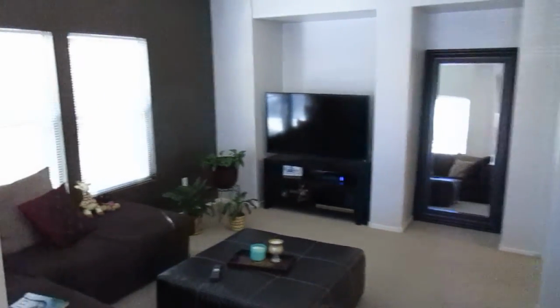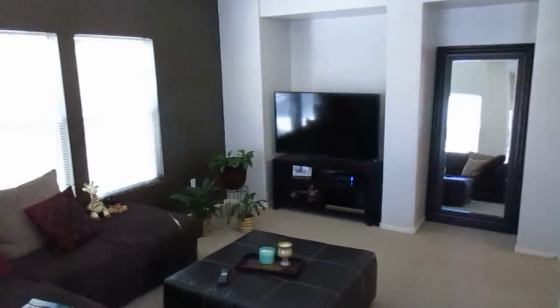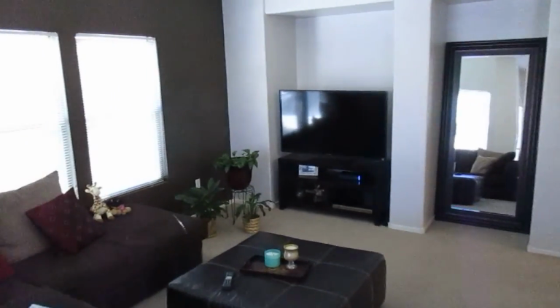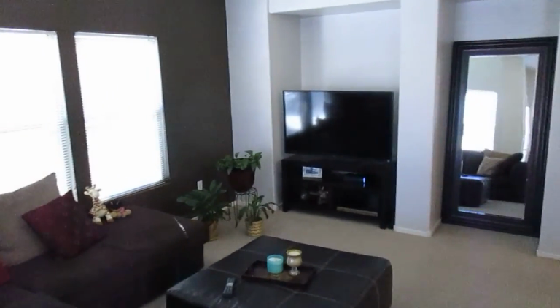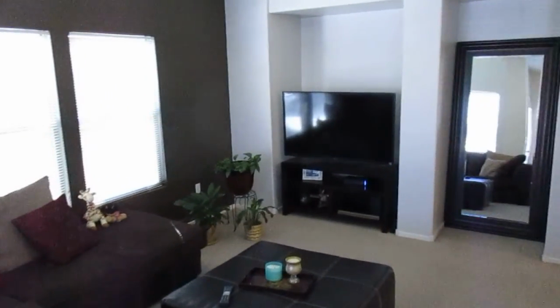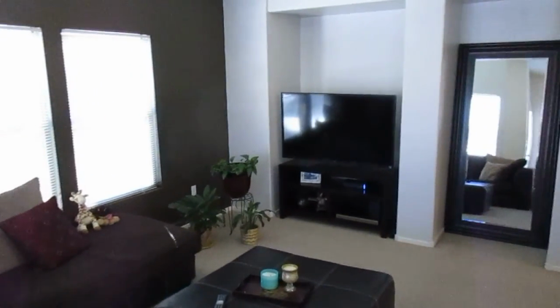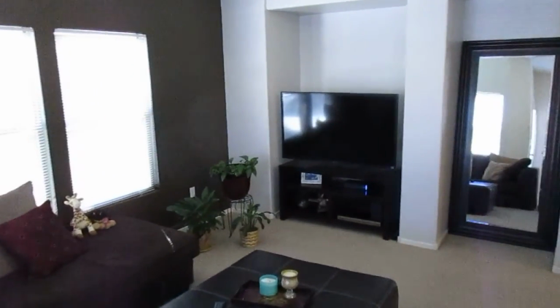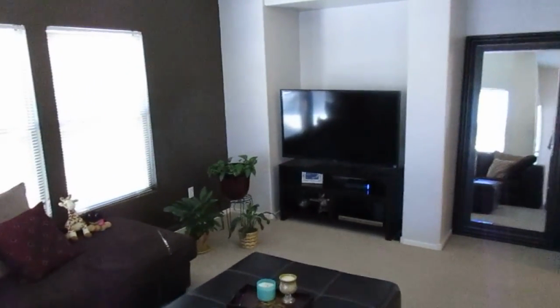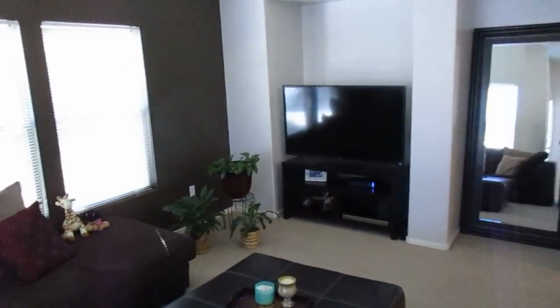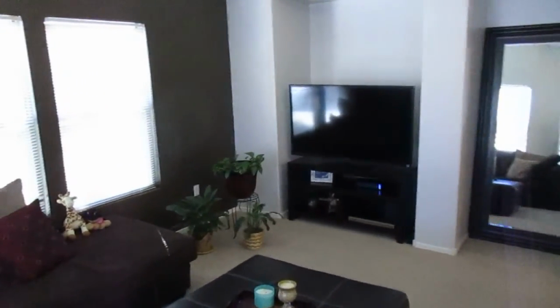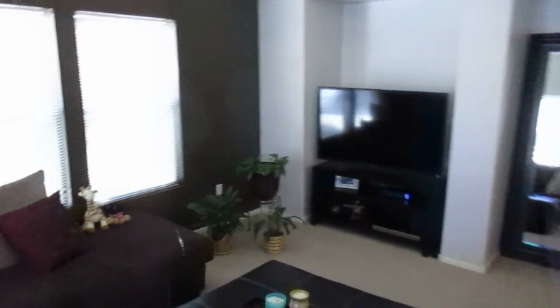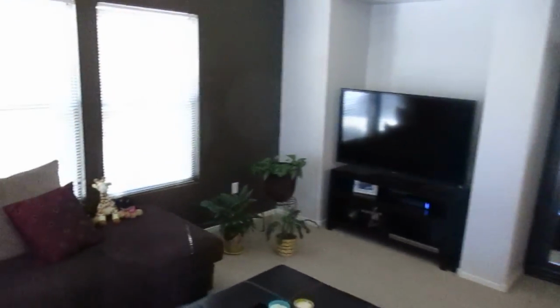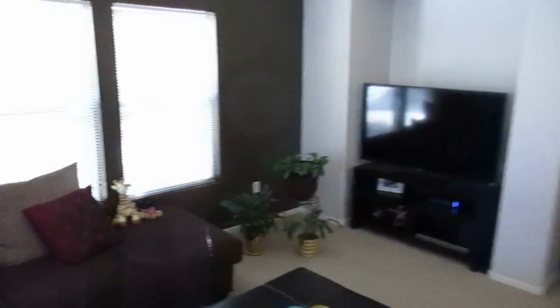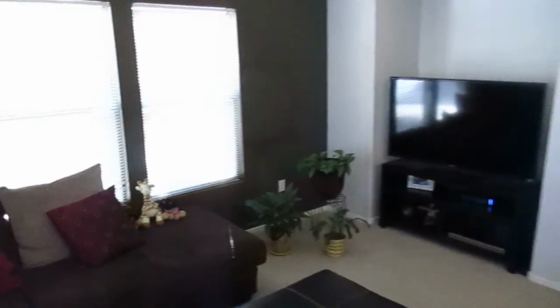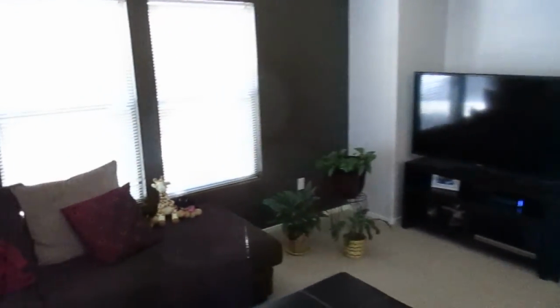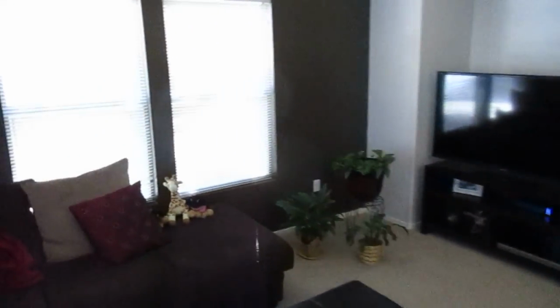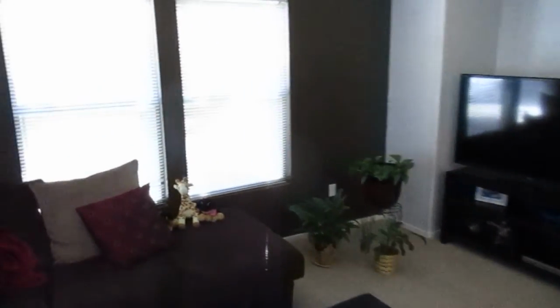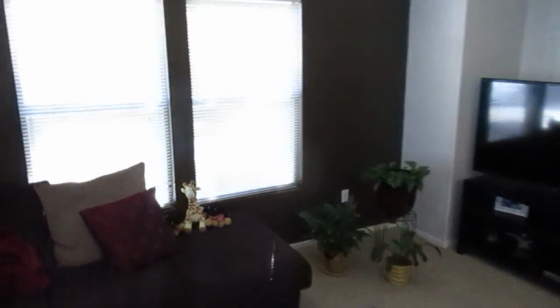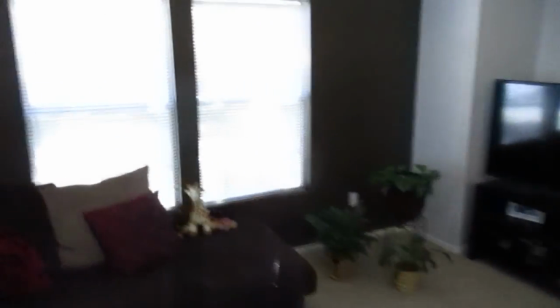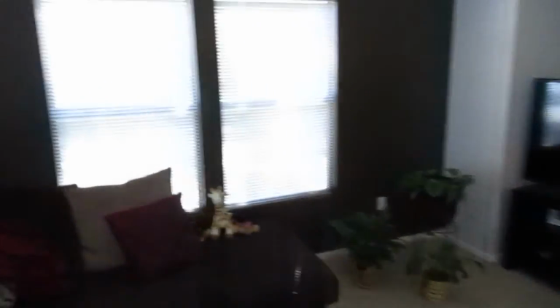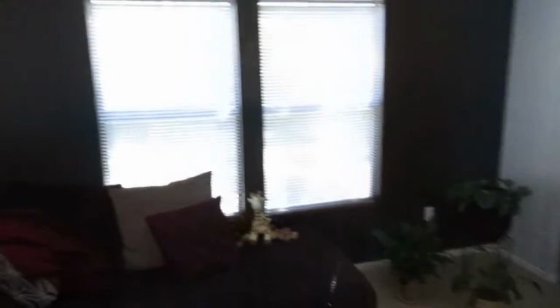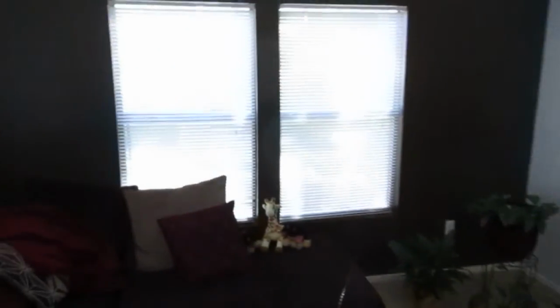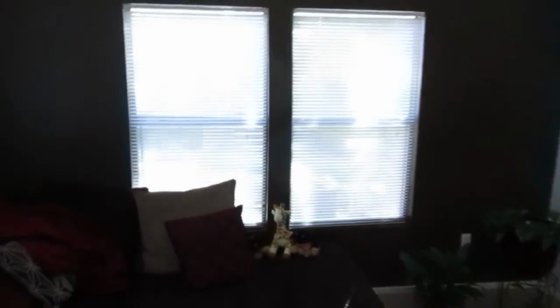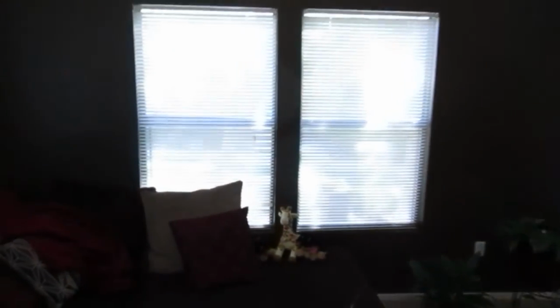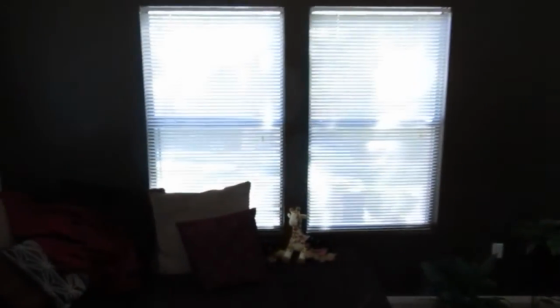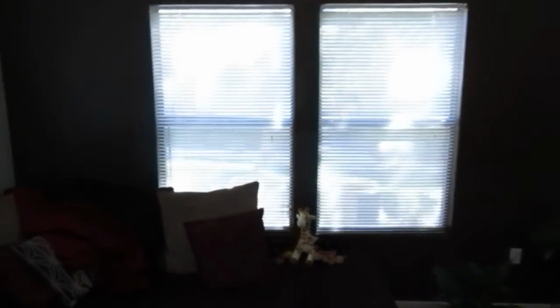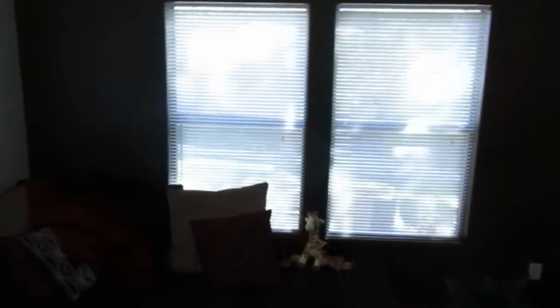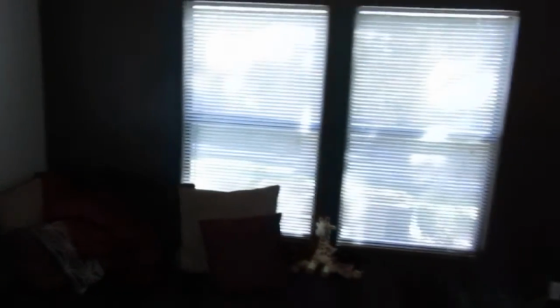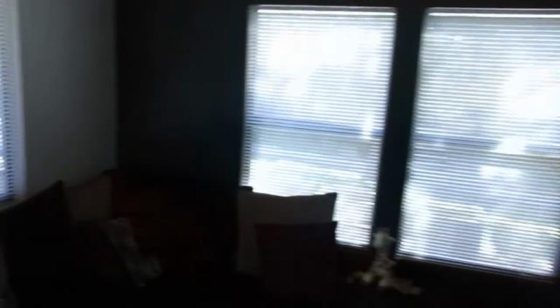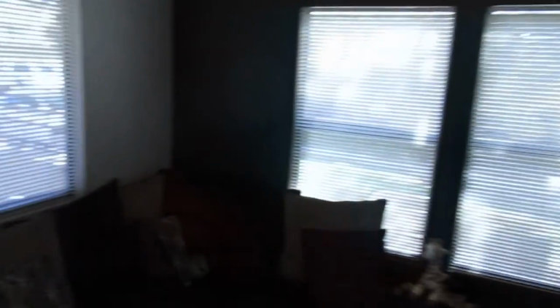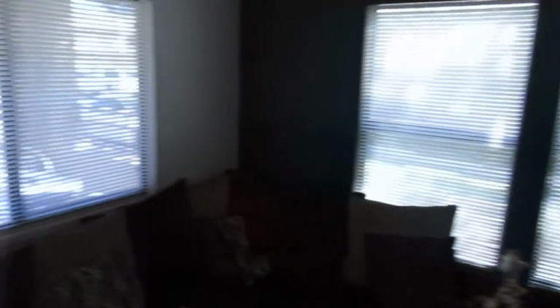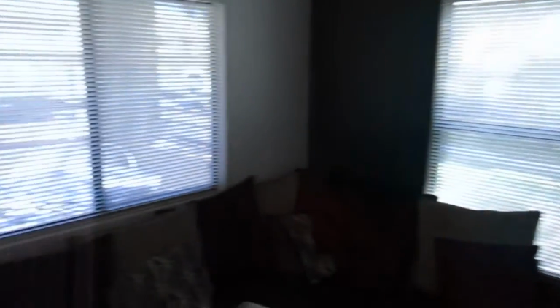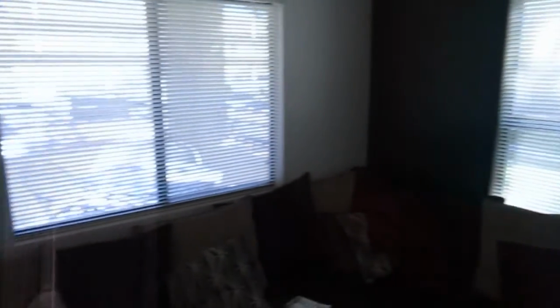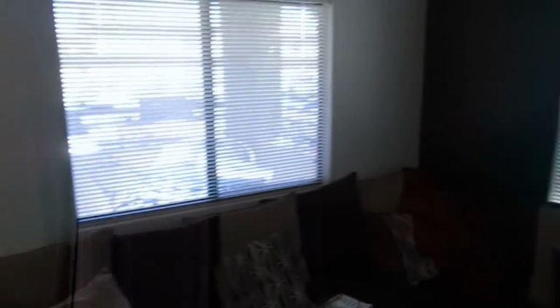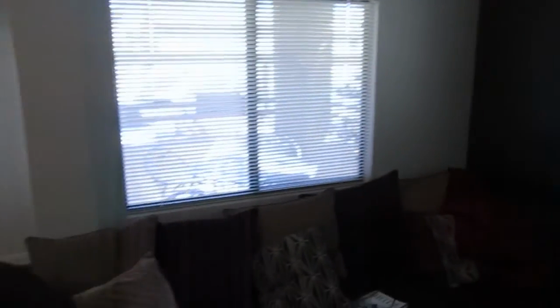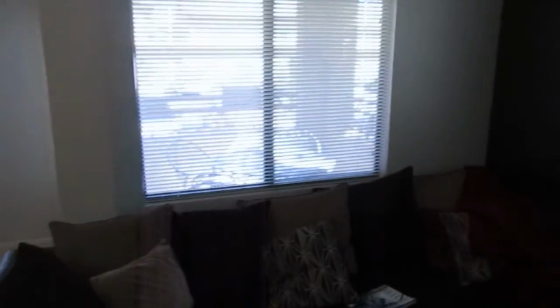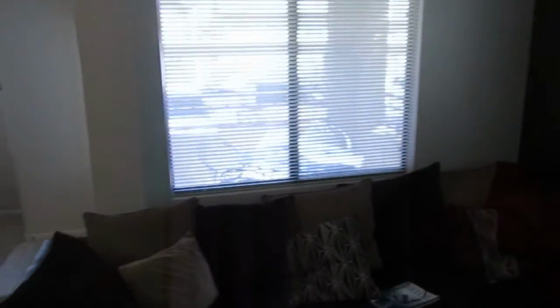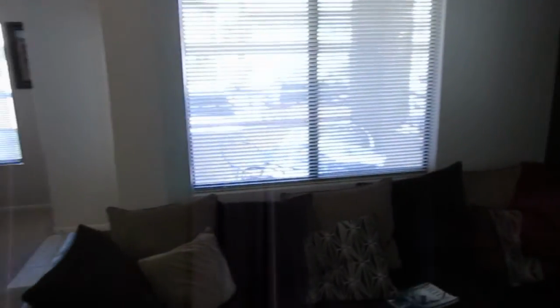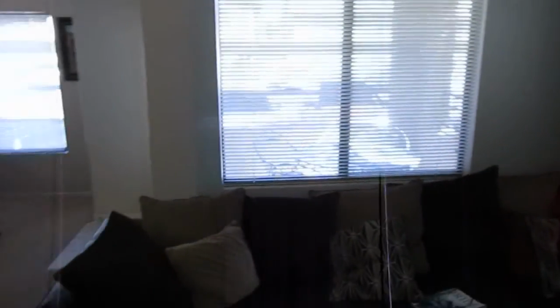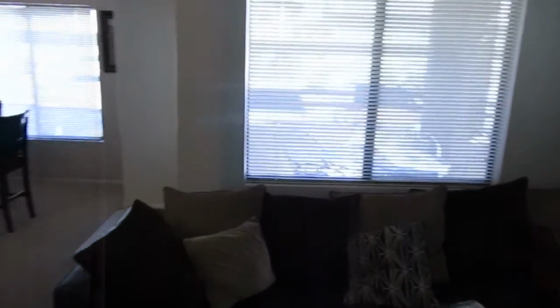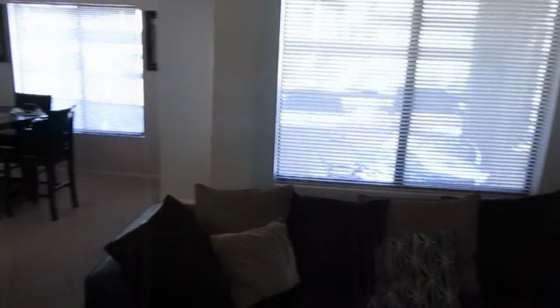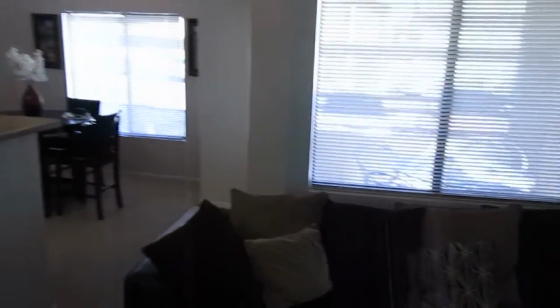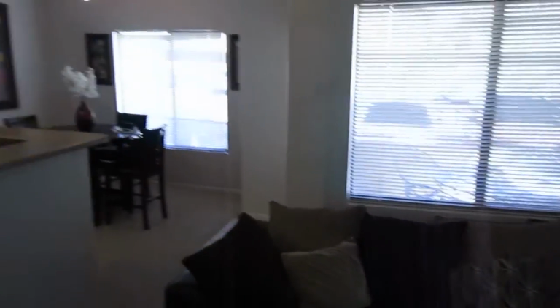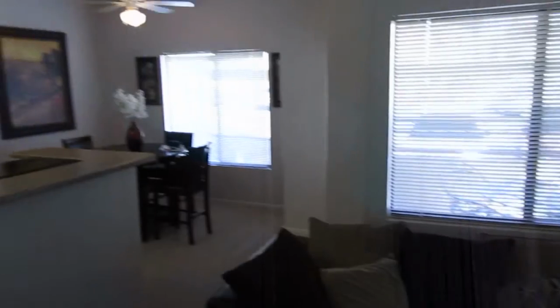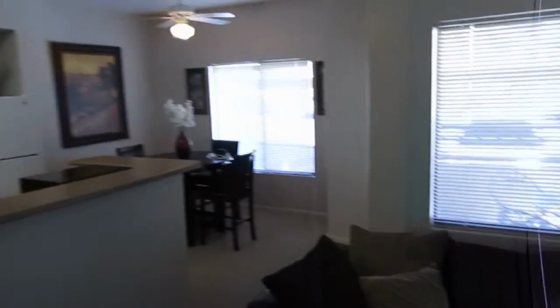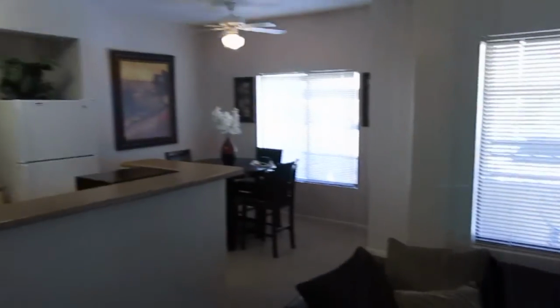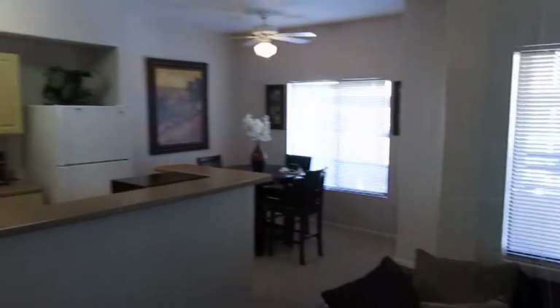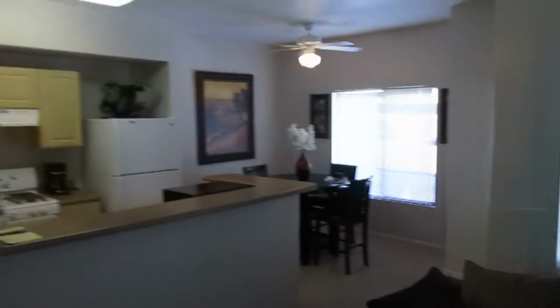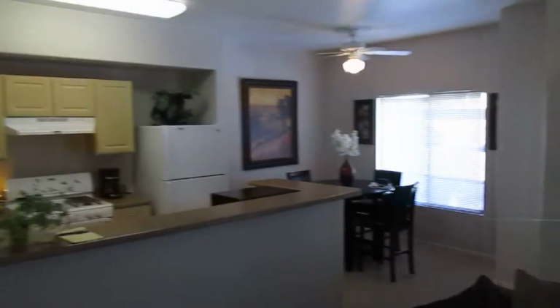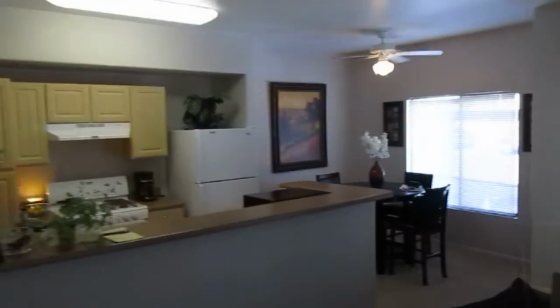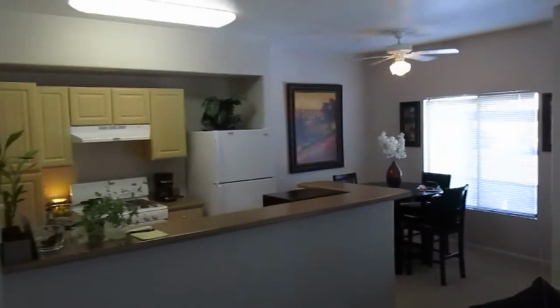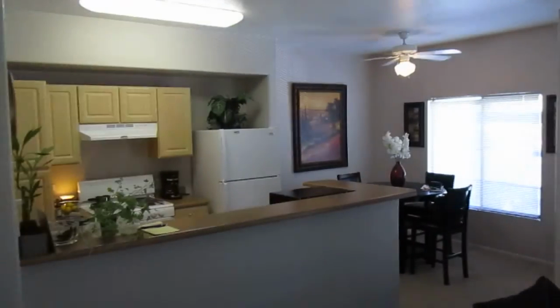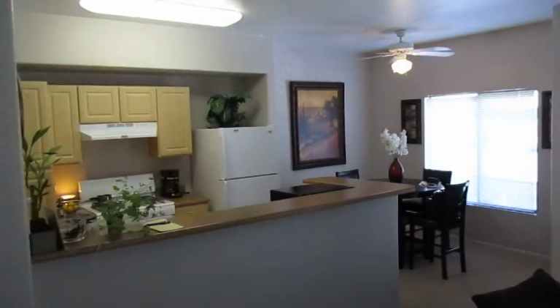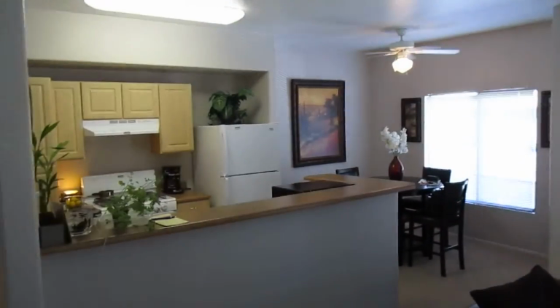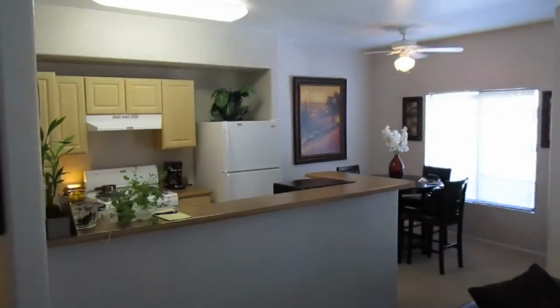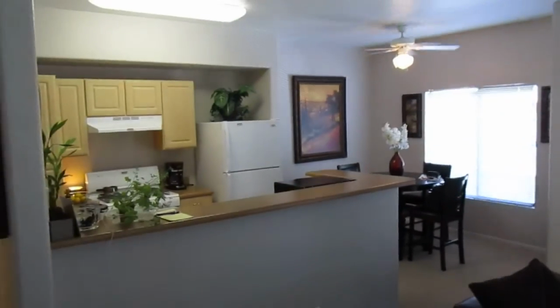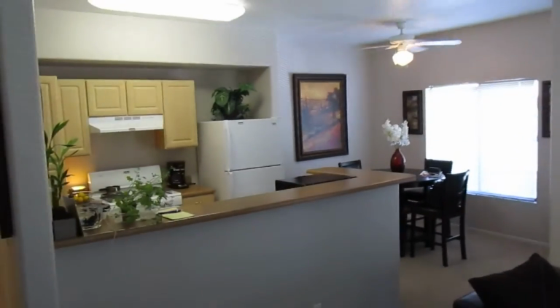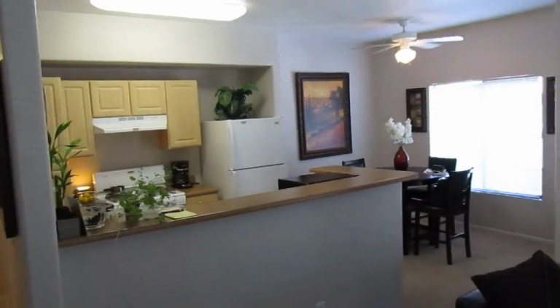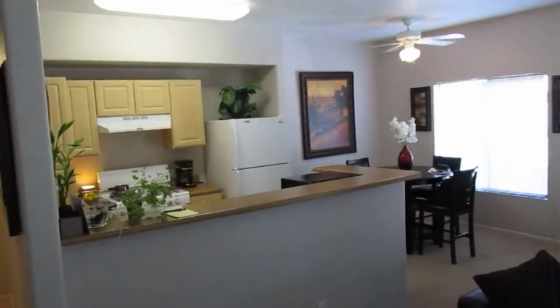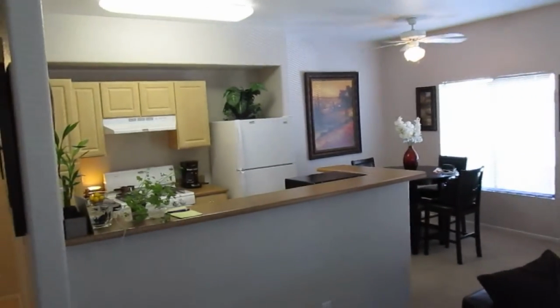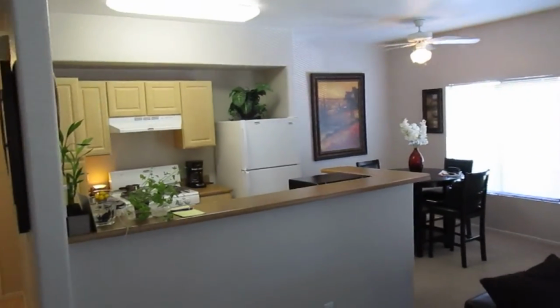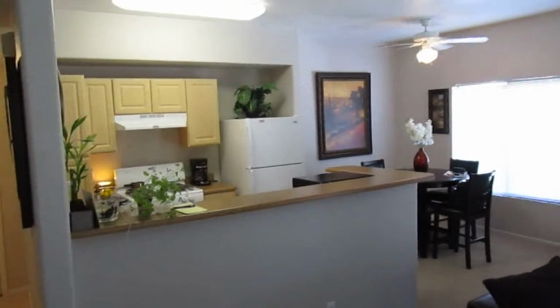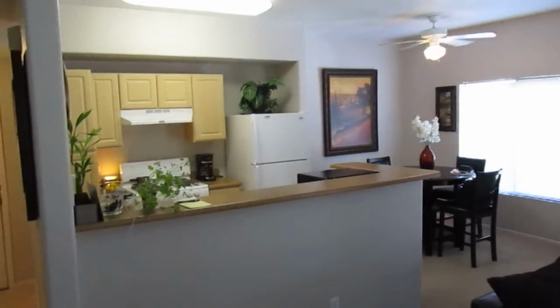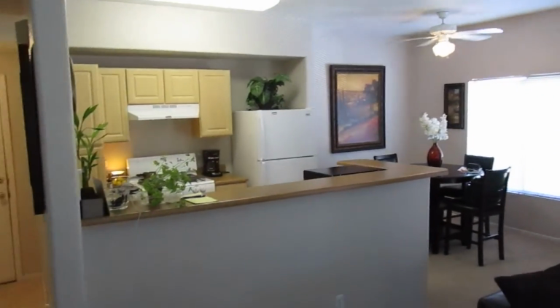This is the family room right here — lots of natural light coming in, as you can tell. Kitchen and dining that way.